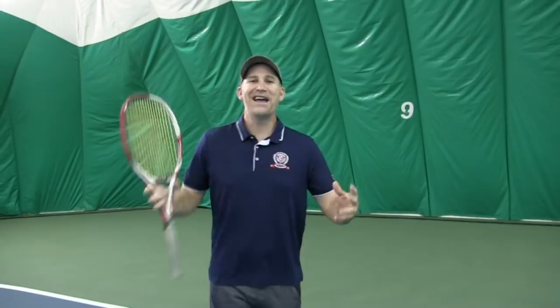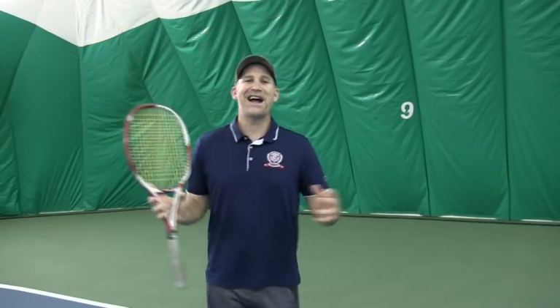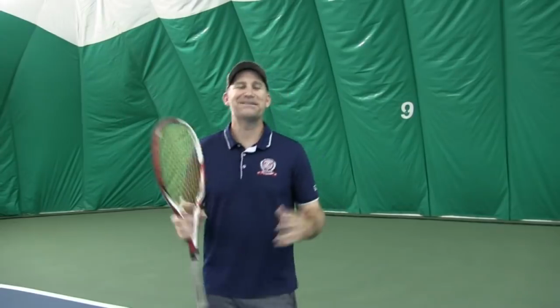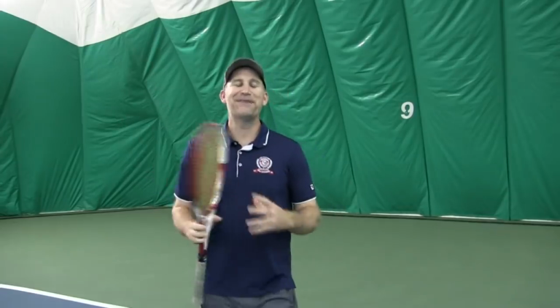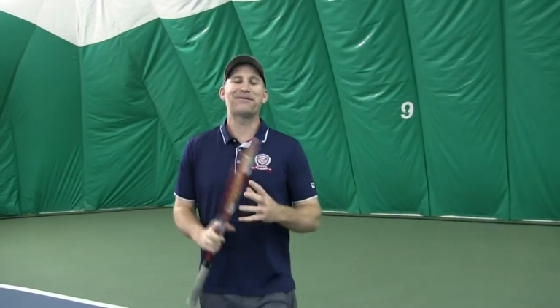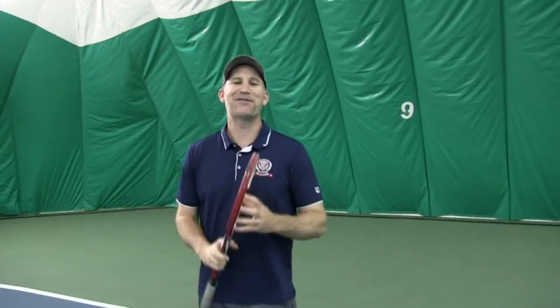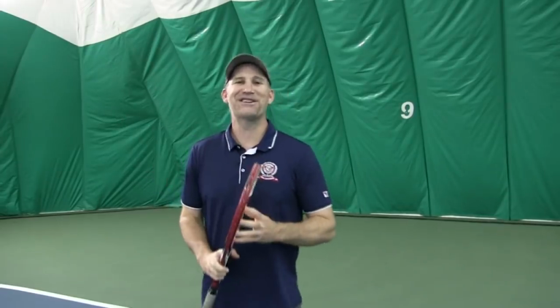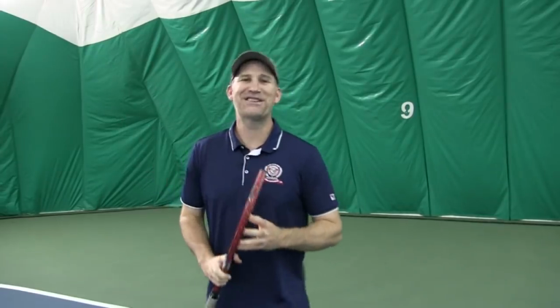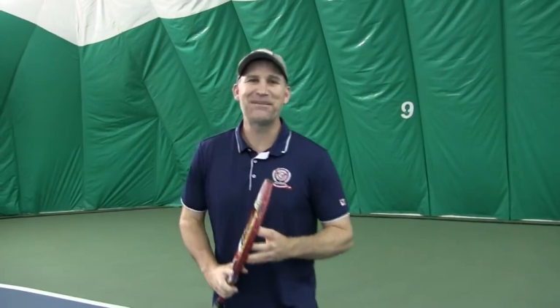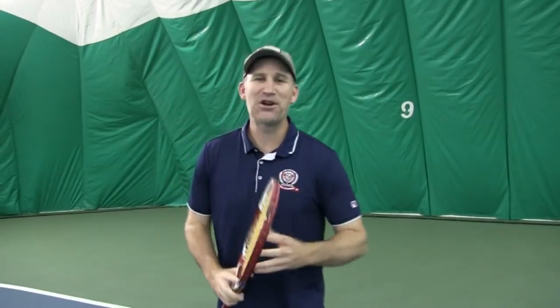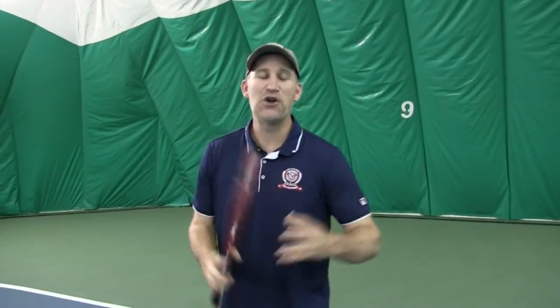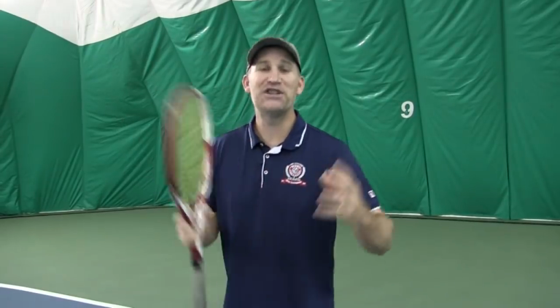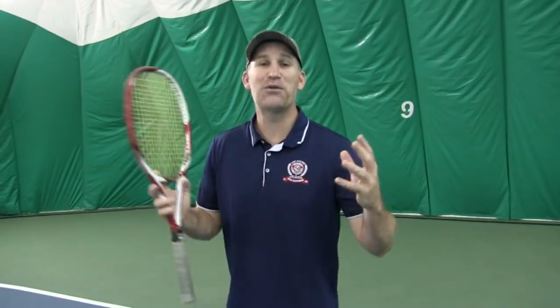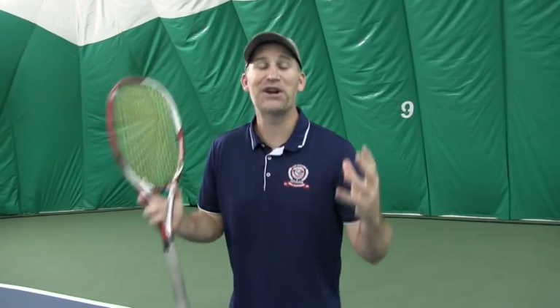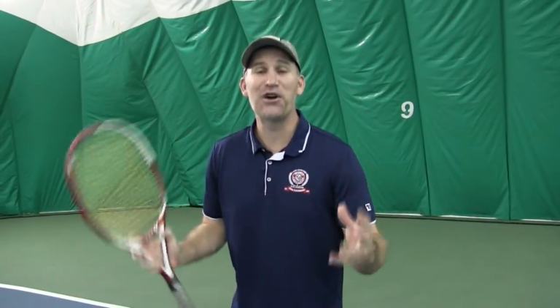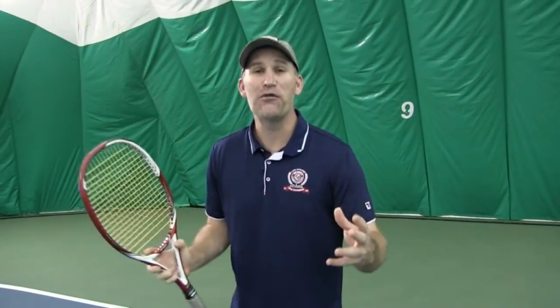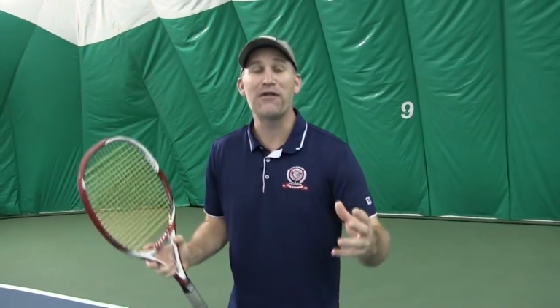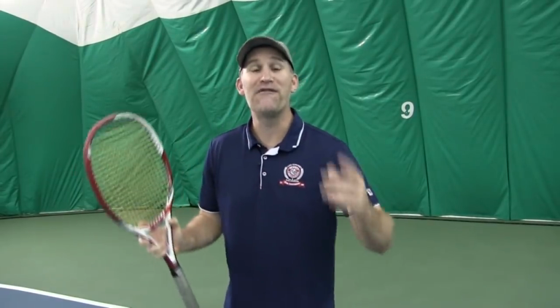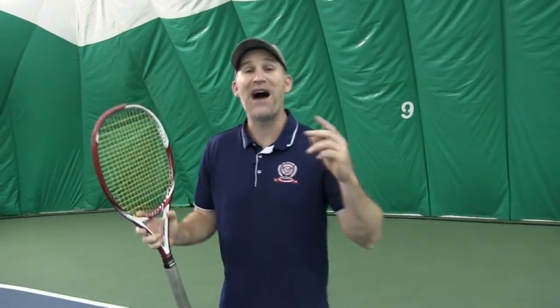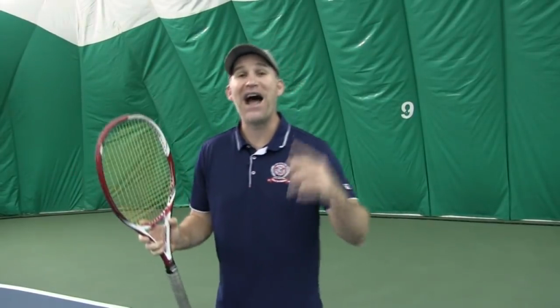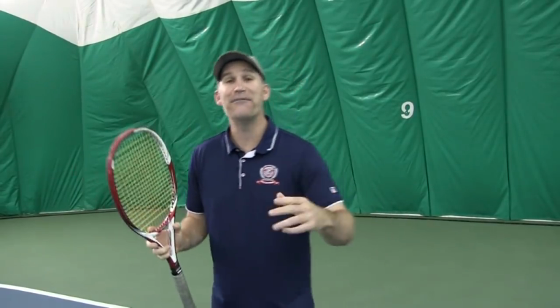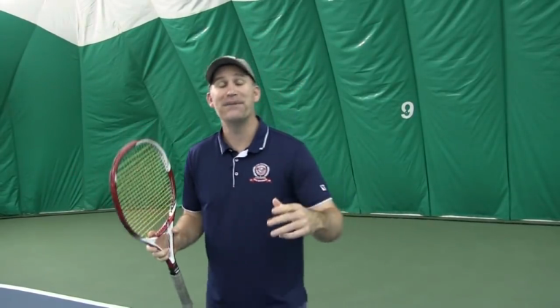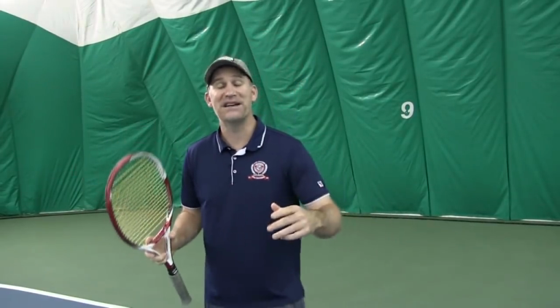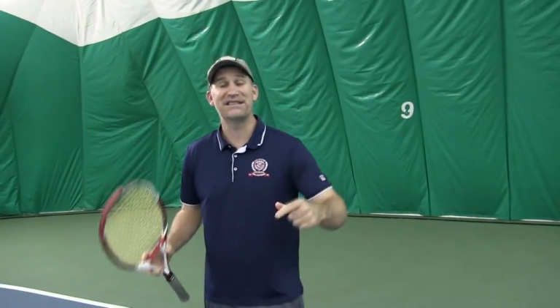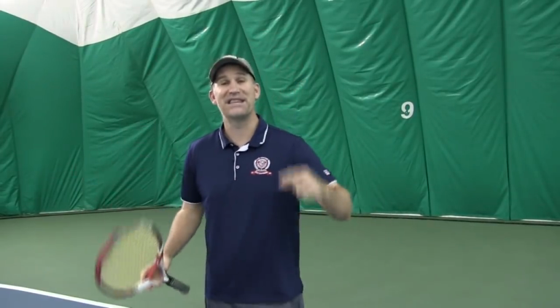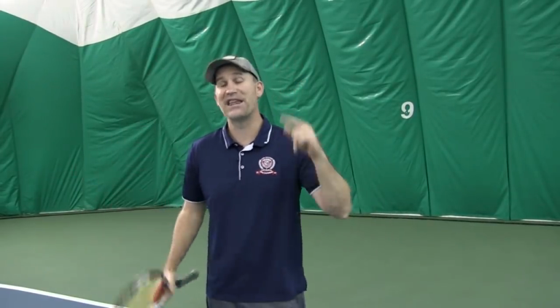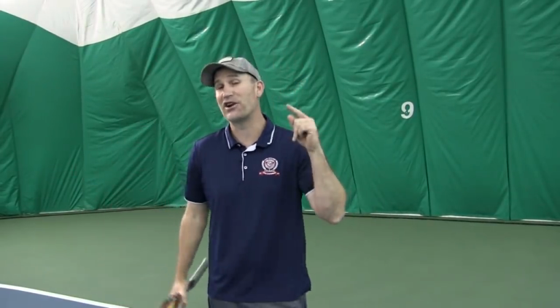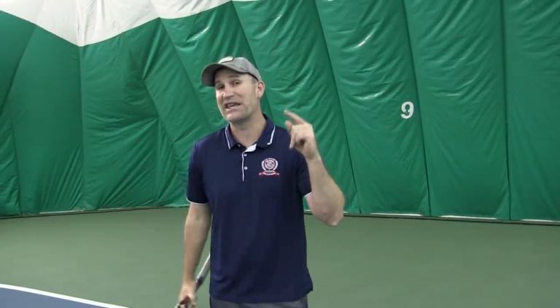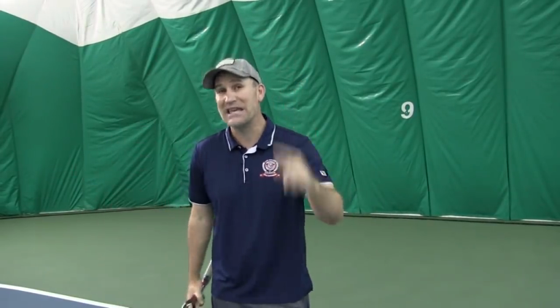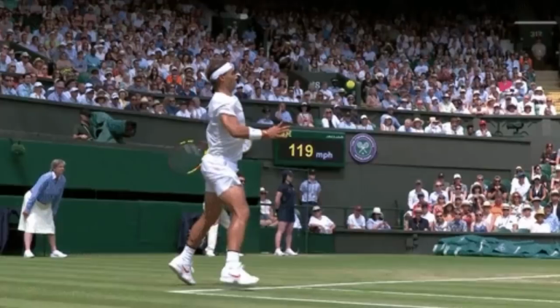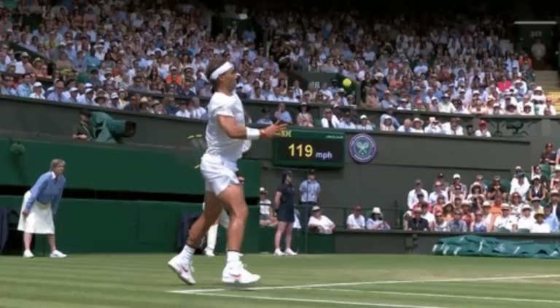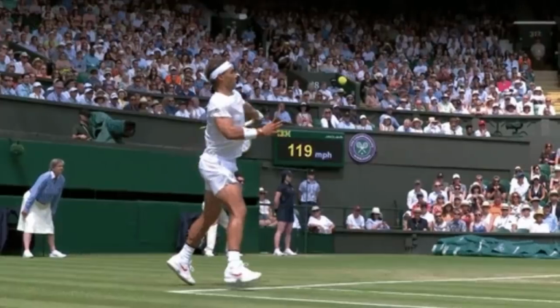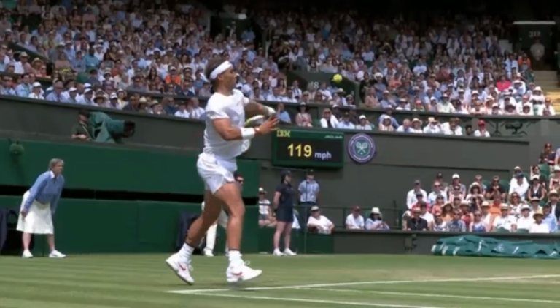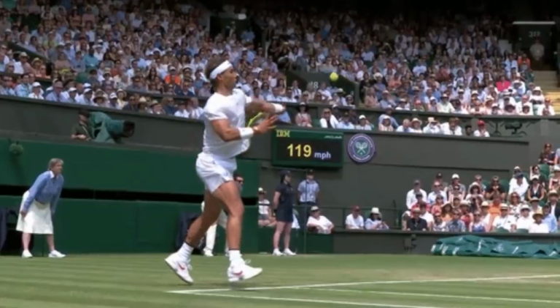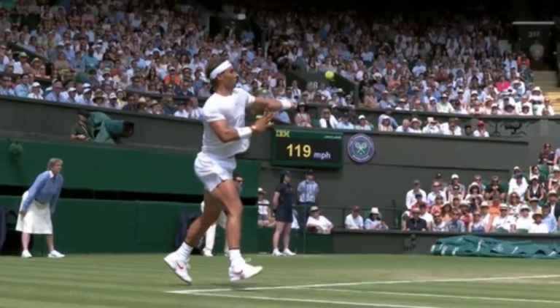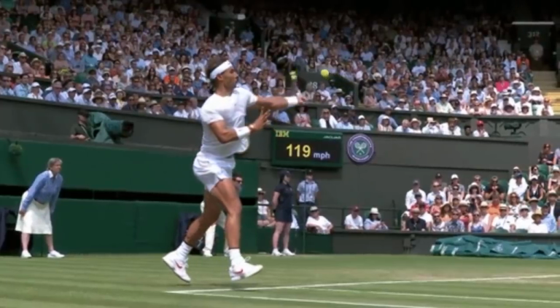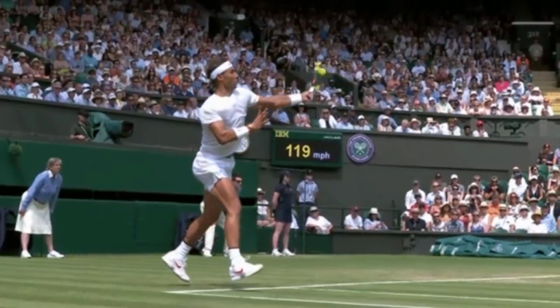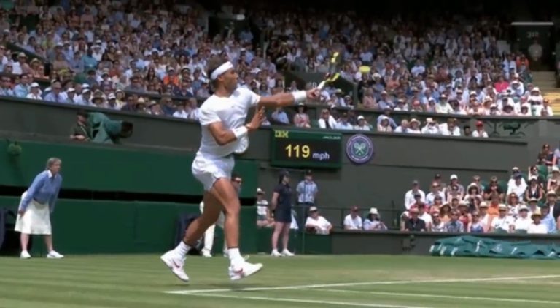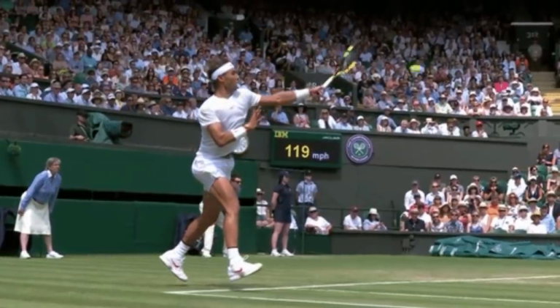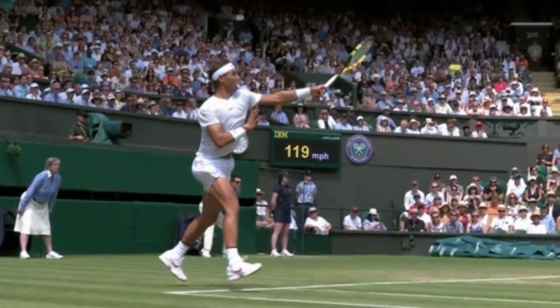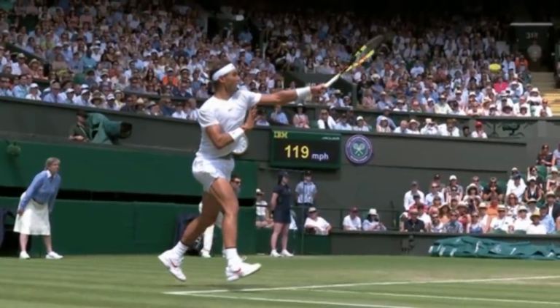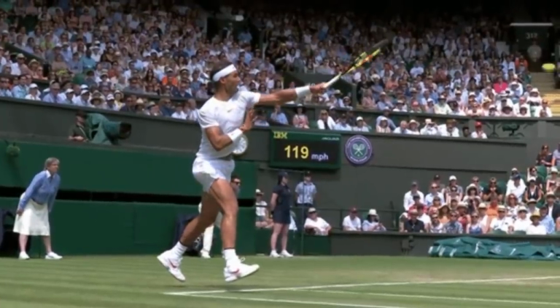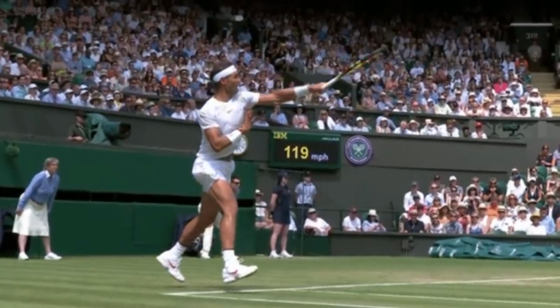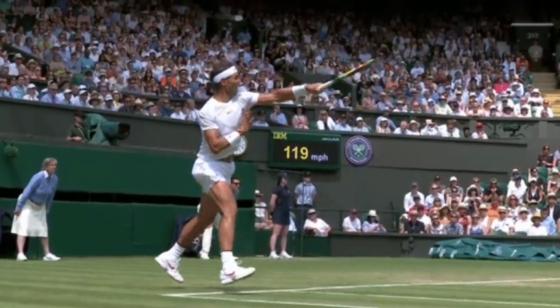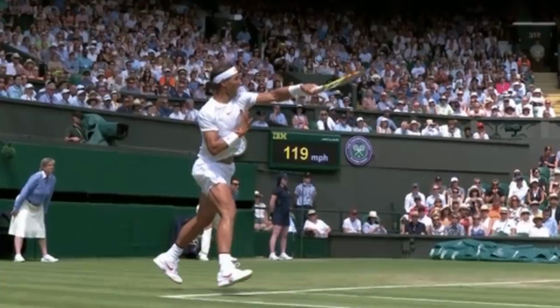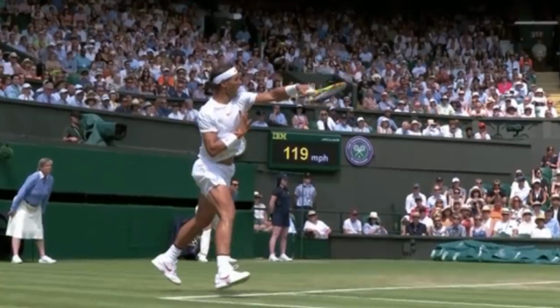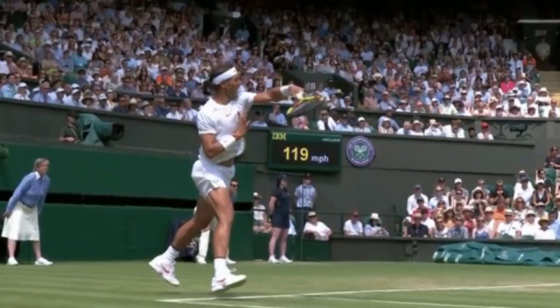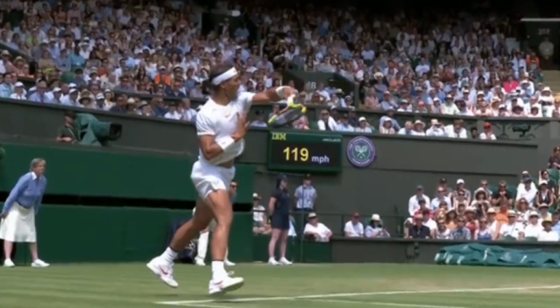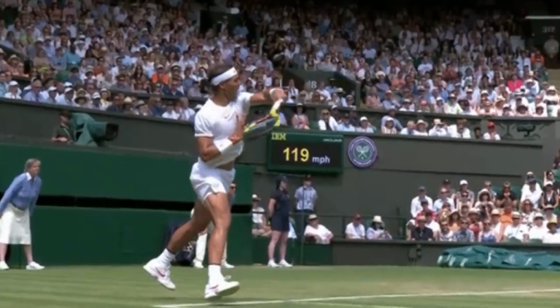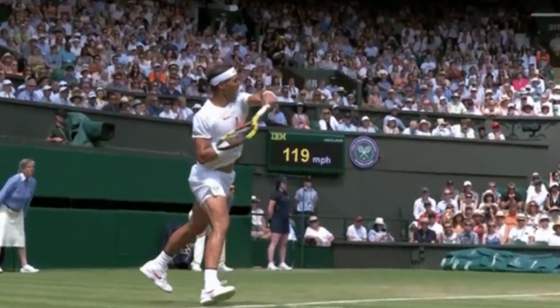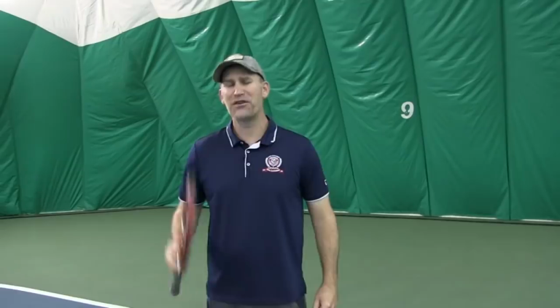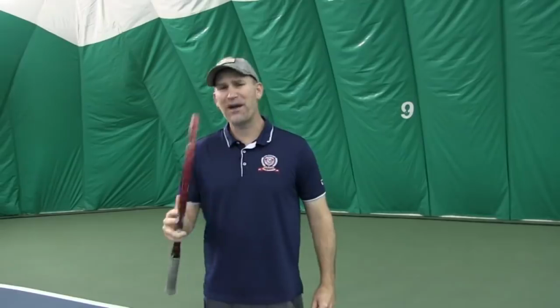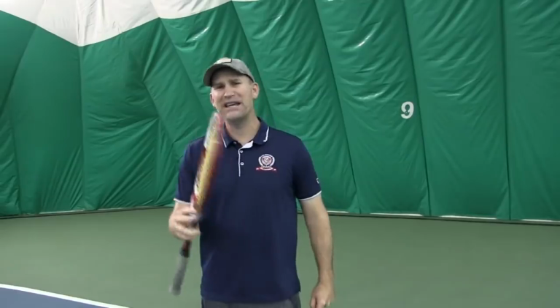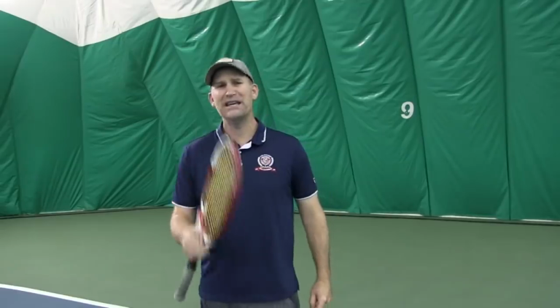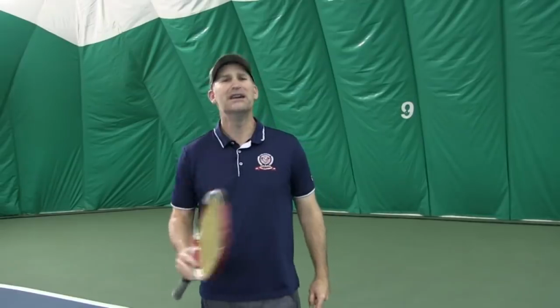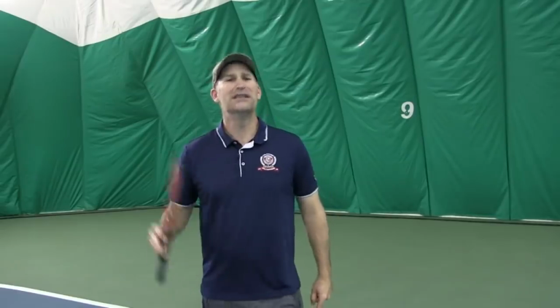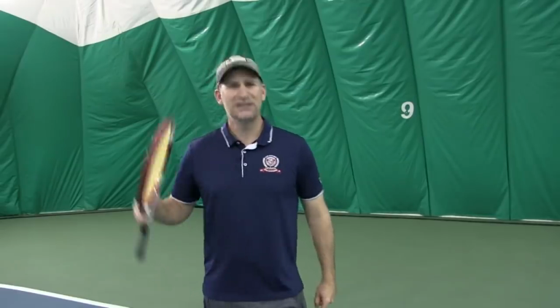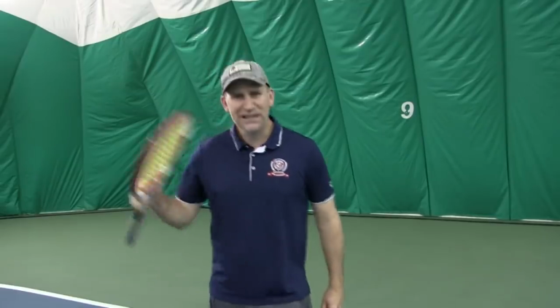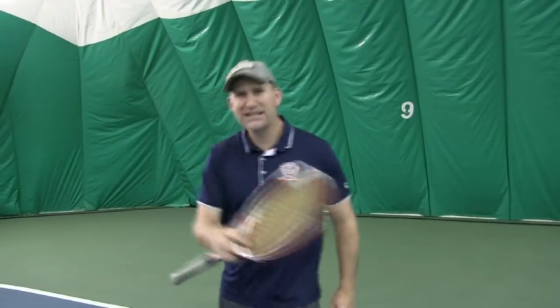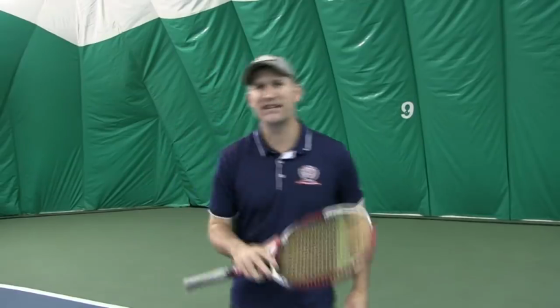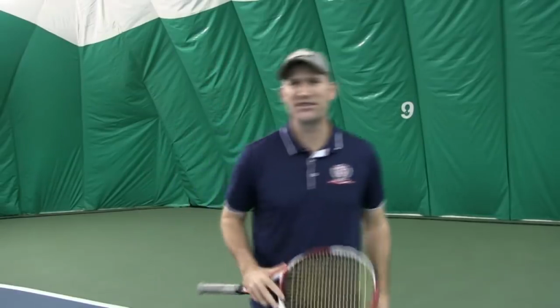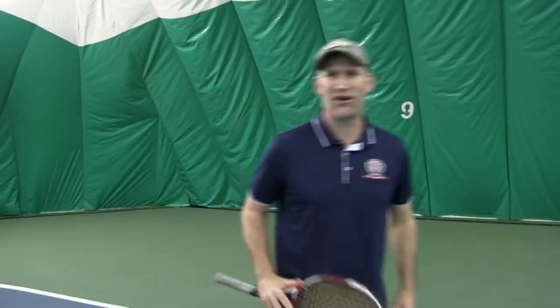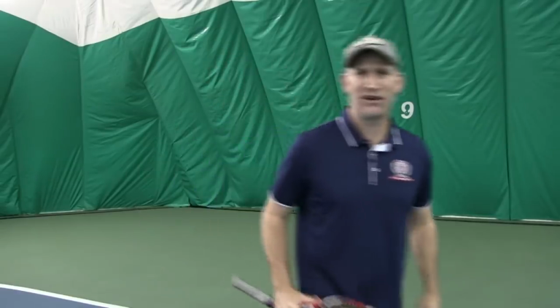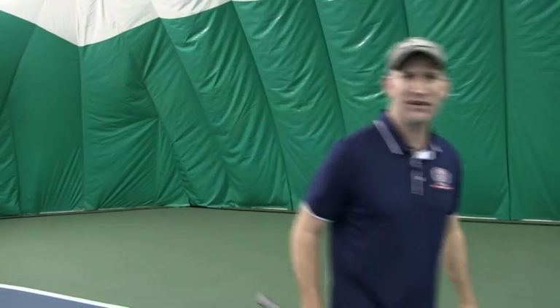Hey guys, Pete from Crunch Time Coaching. We're going to go over five myths that are killing your forehand power. It's a big video, so if you're ready, let's get started.